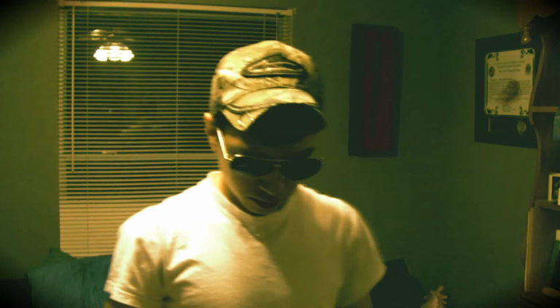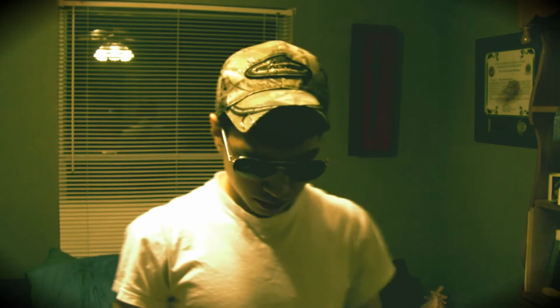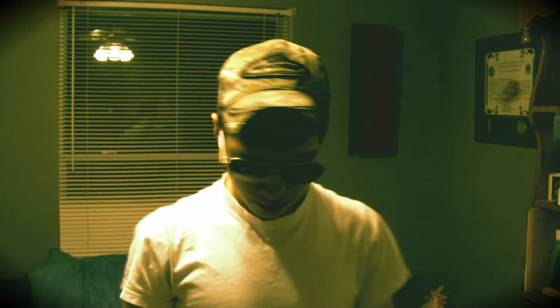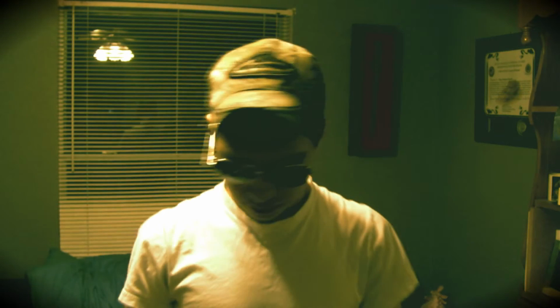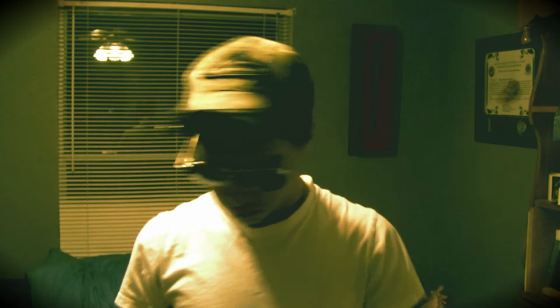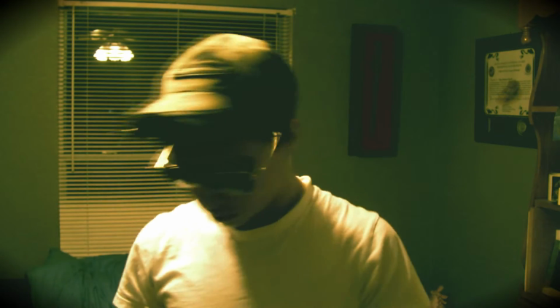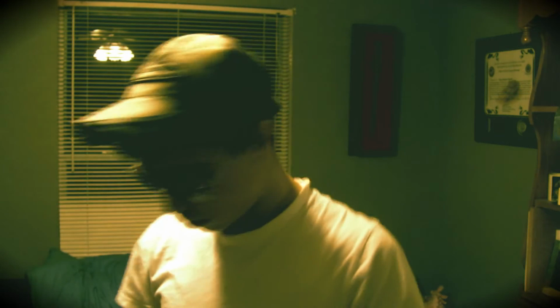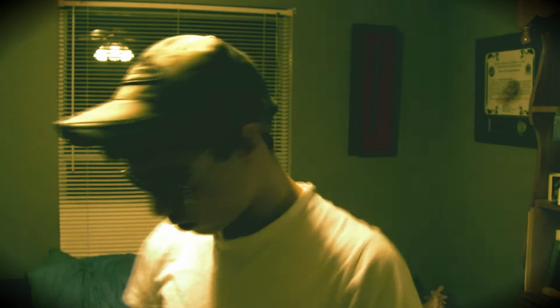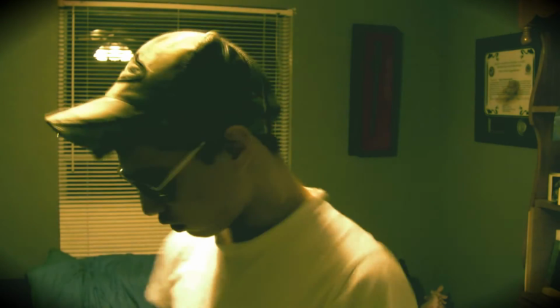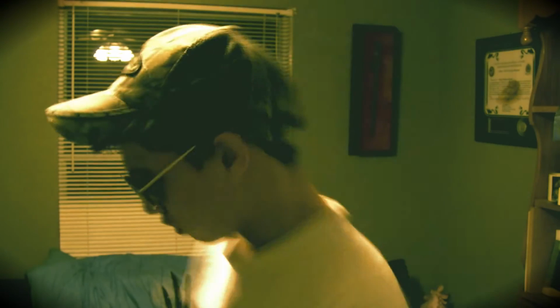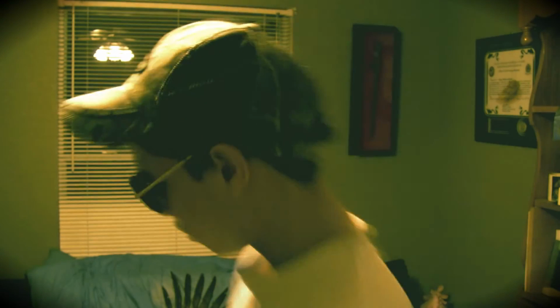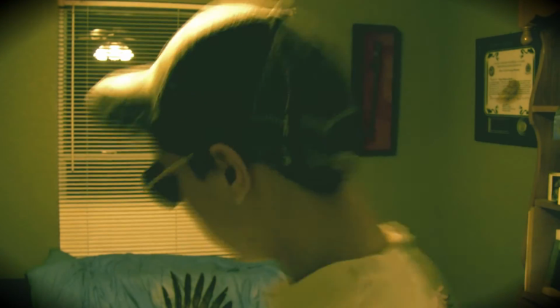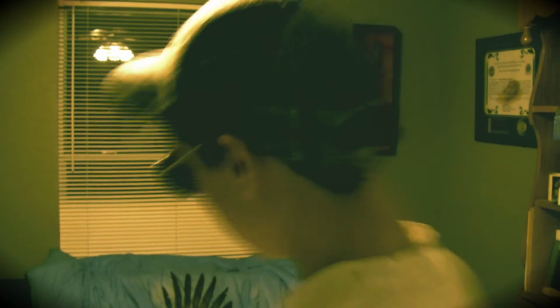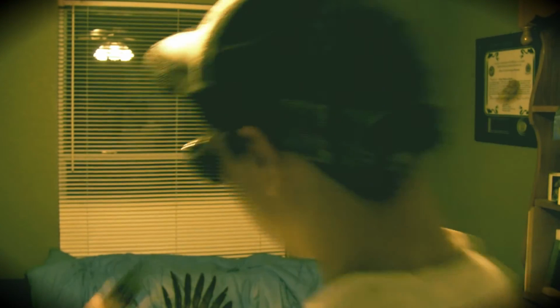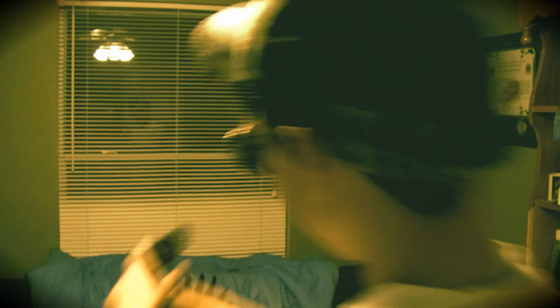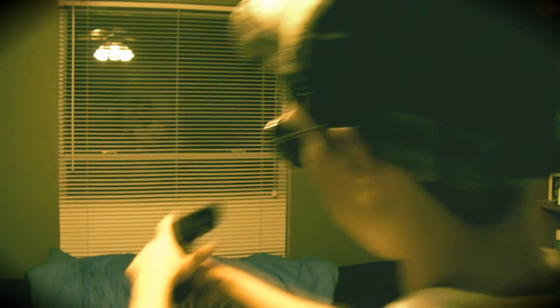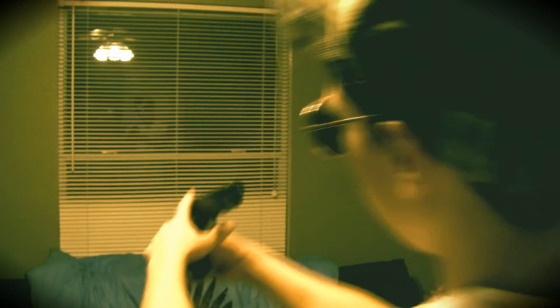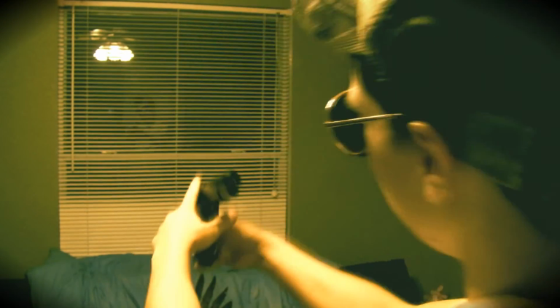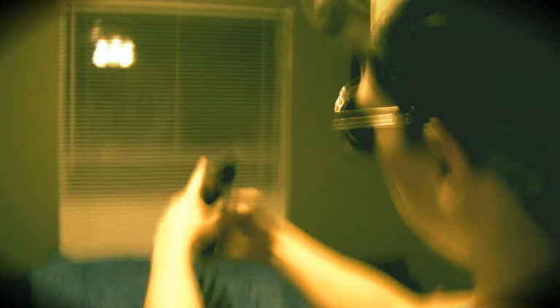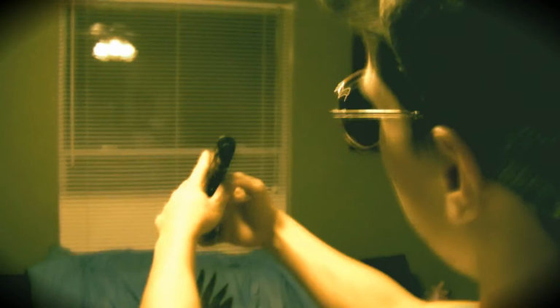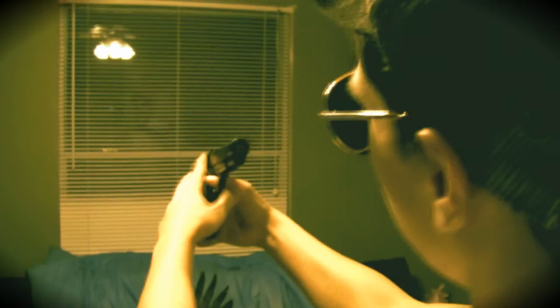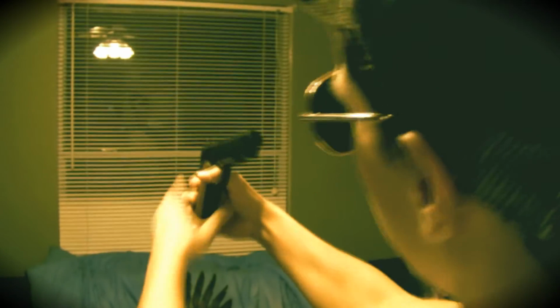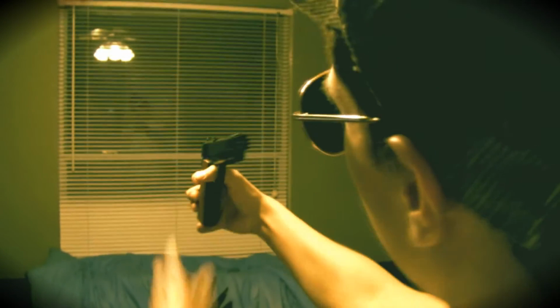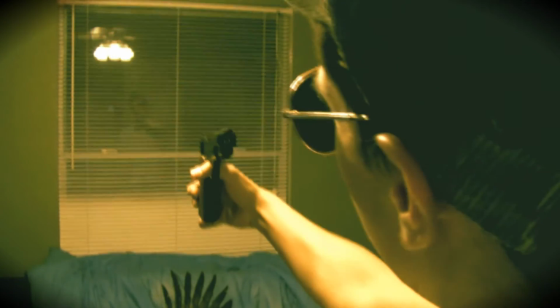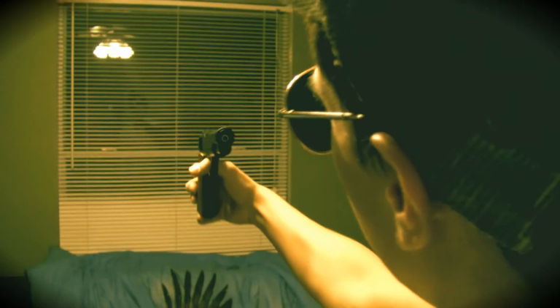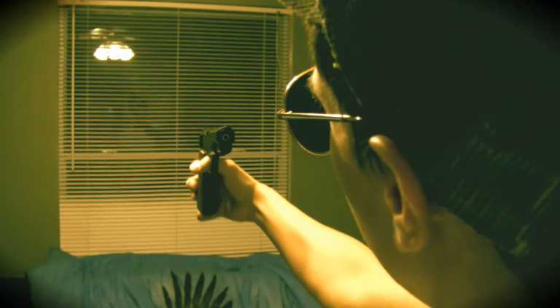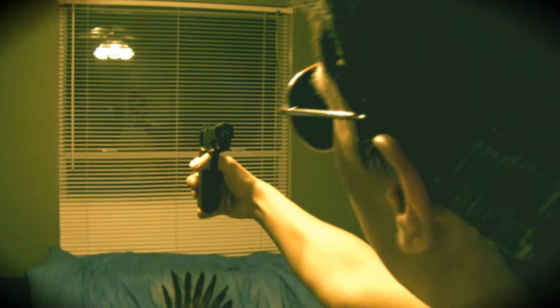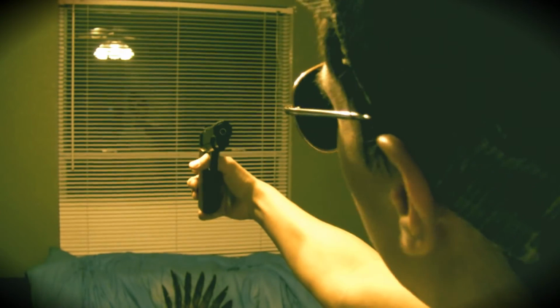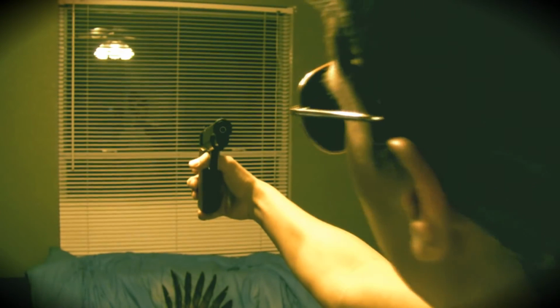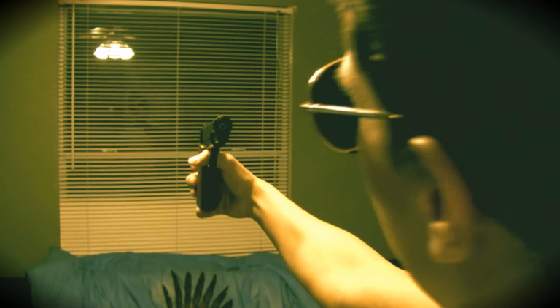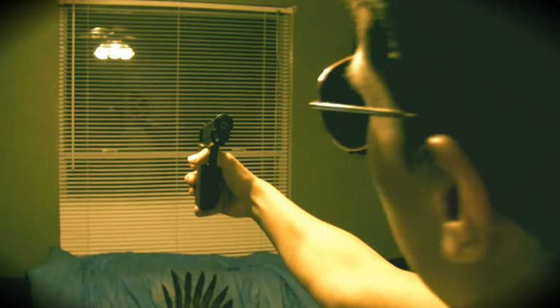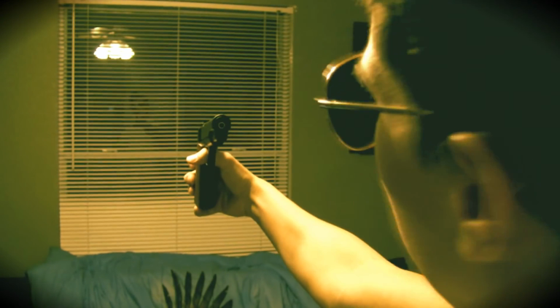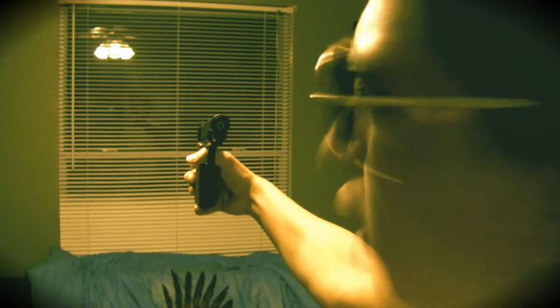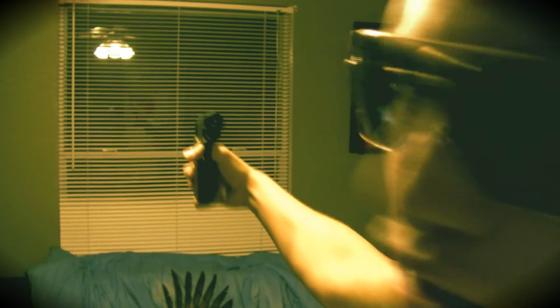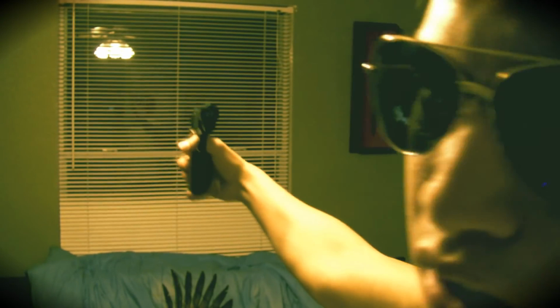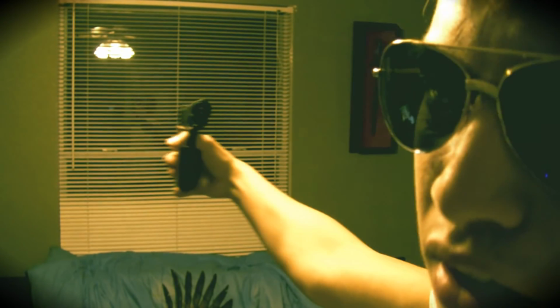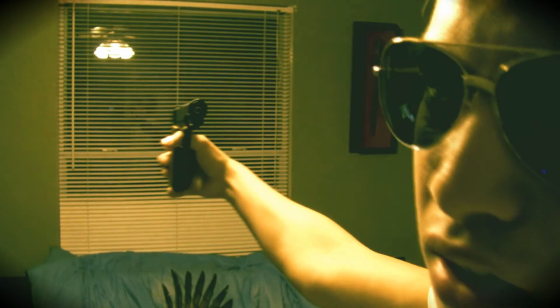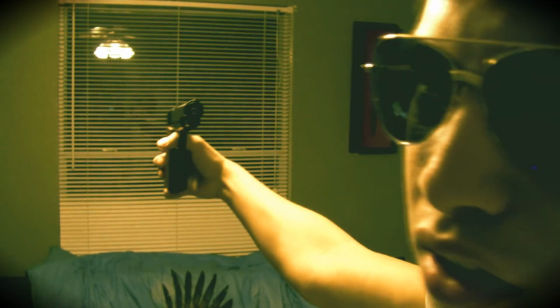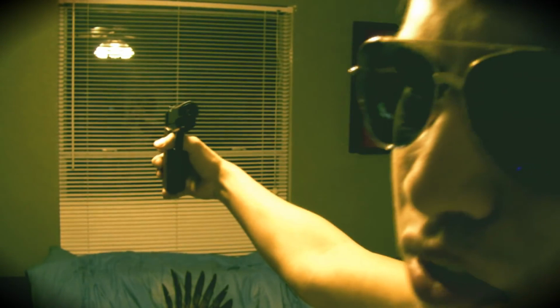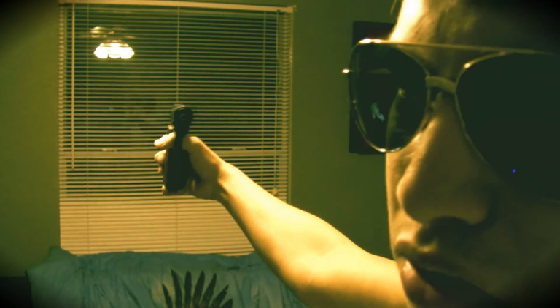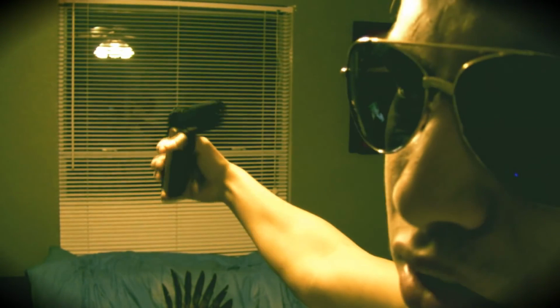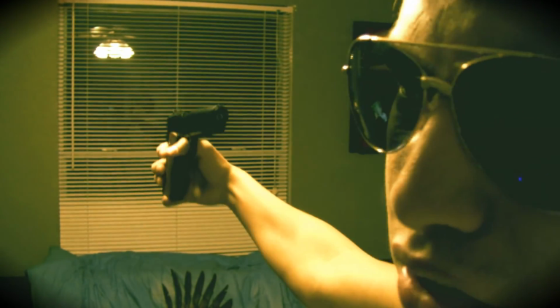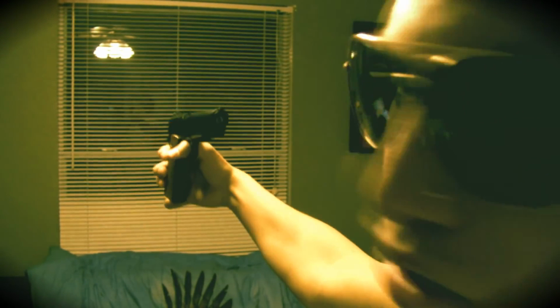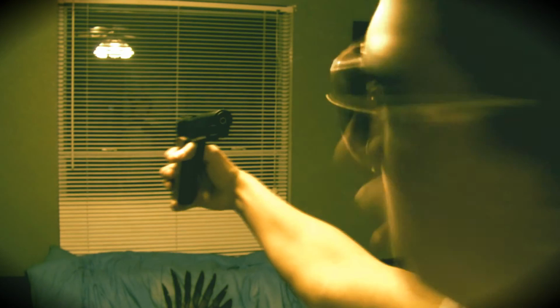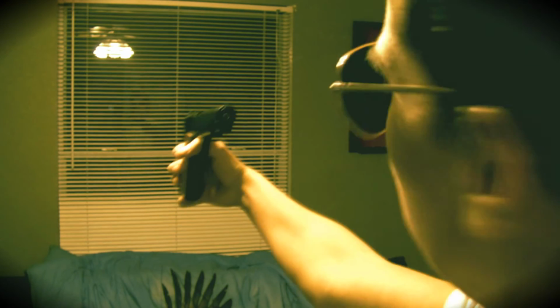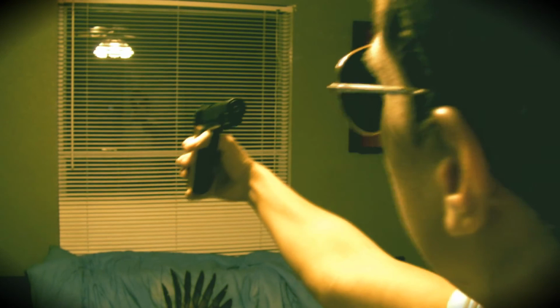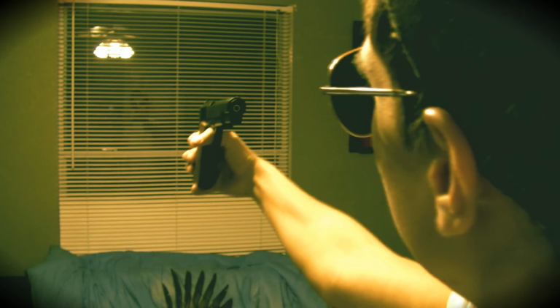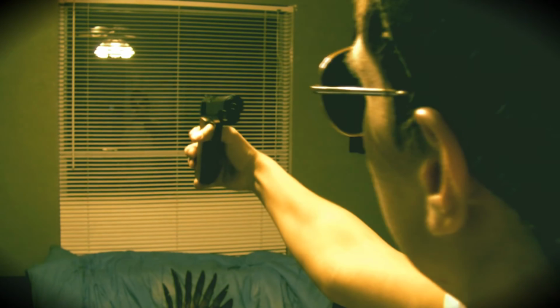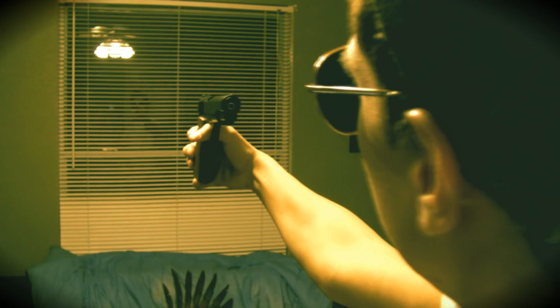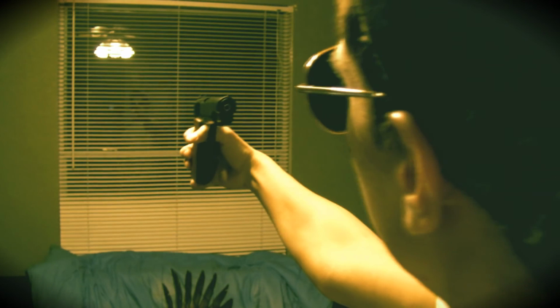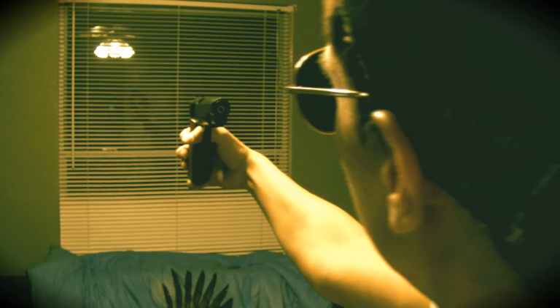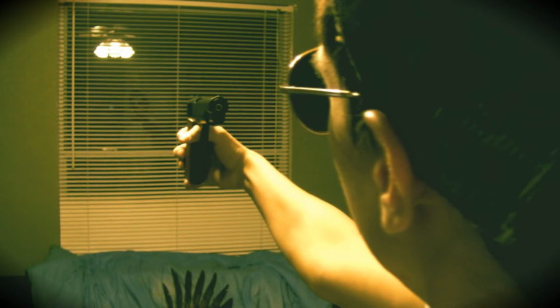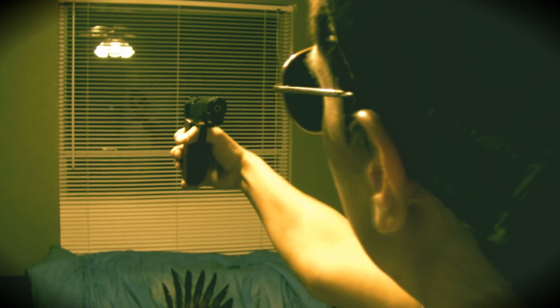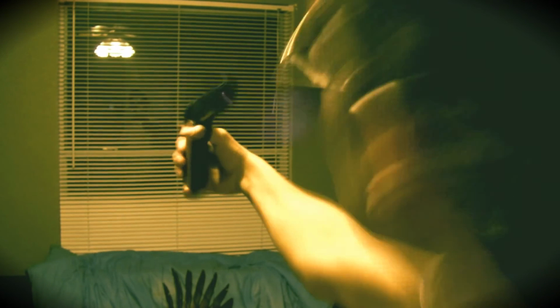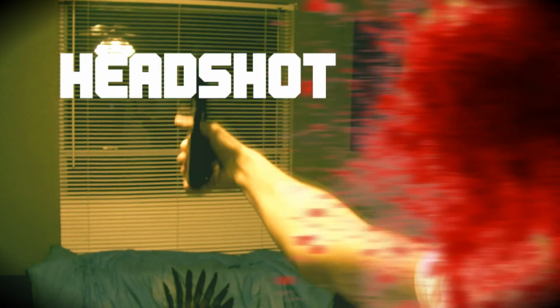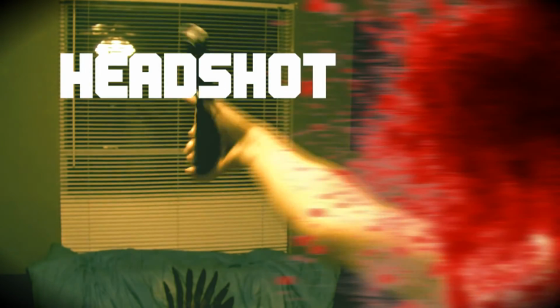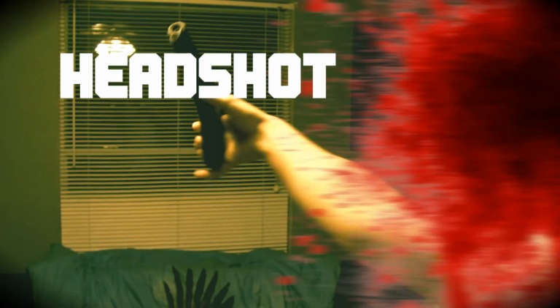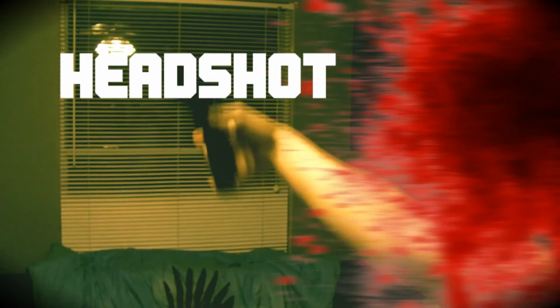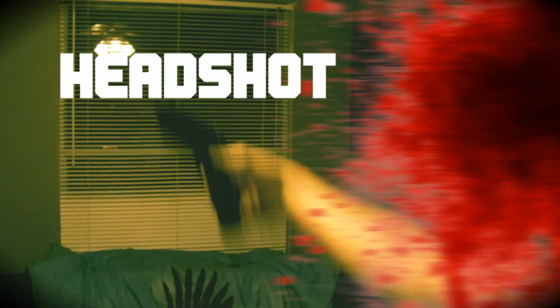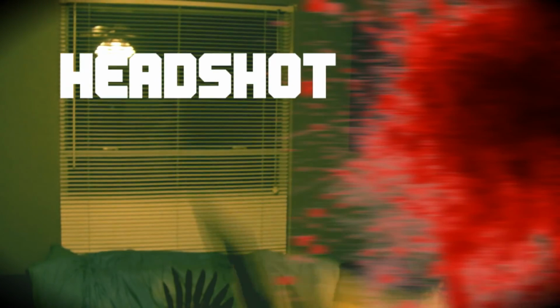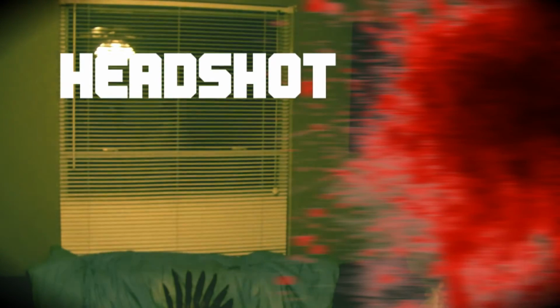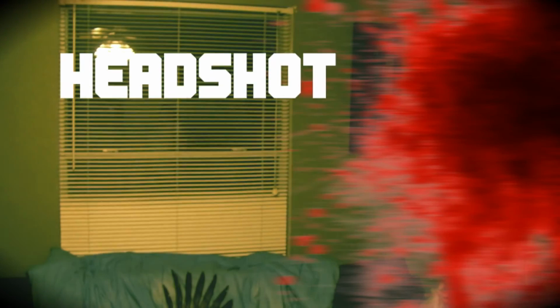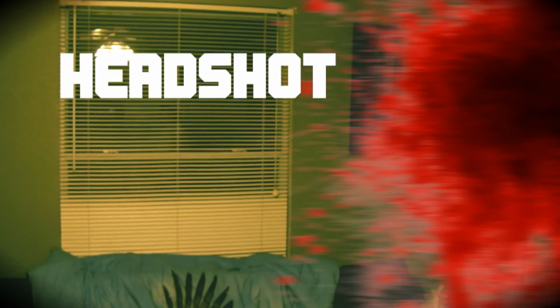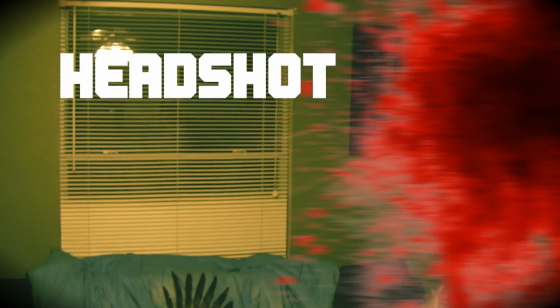Let's see if this... Let's take a look inside here. Can y'all see? Headshot!